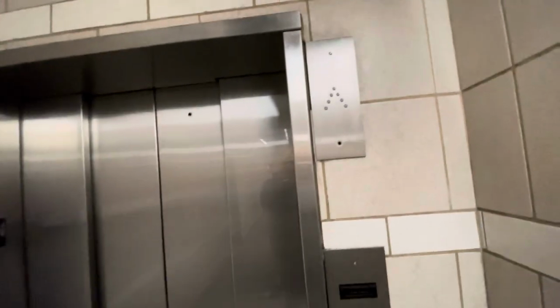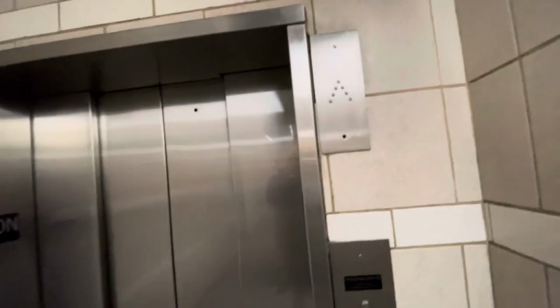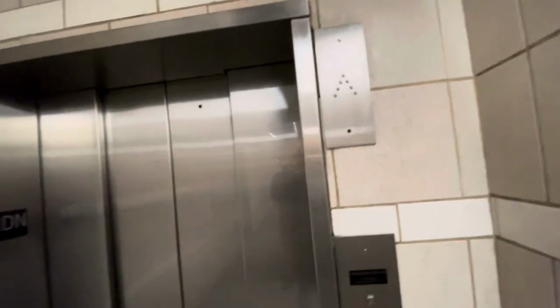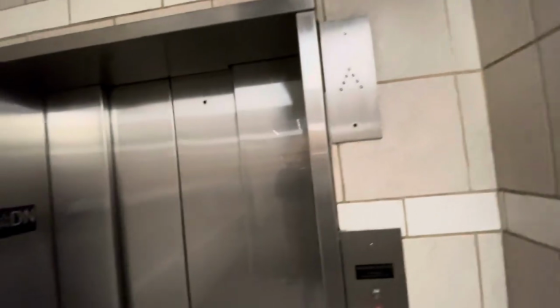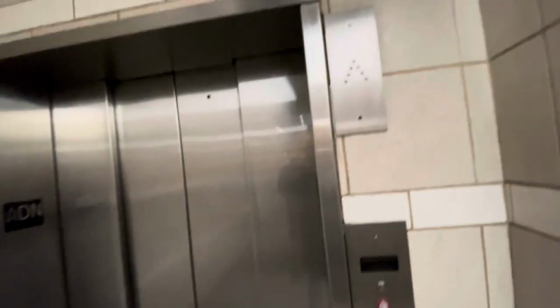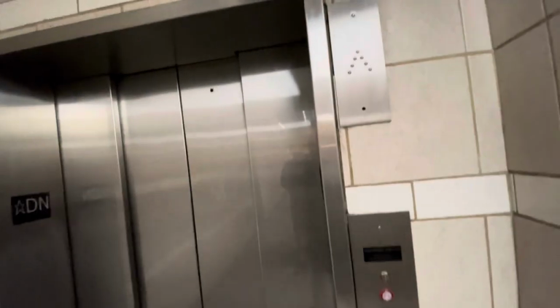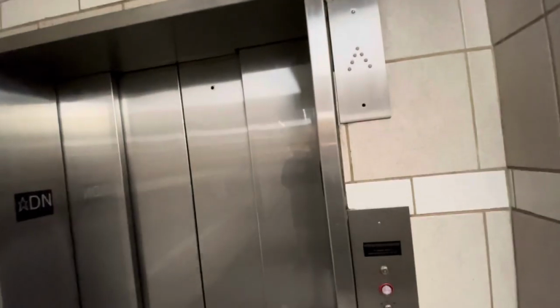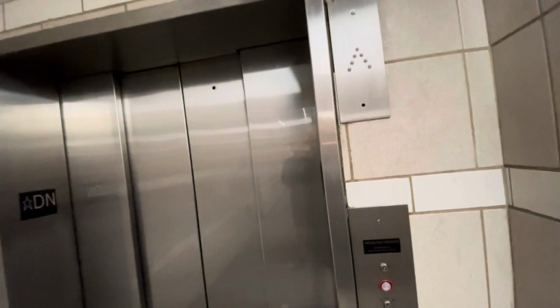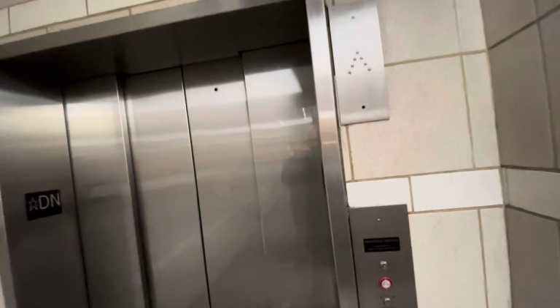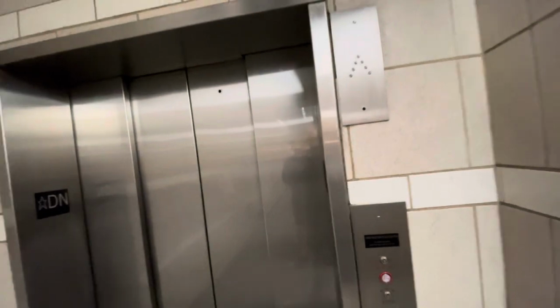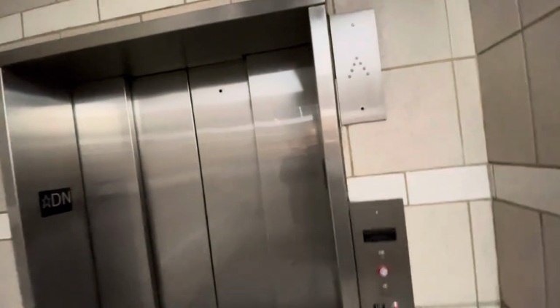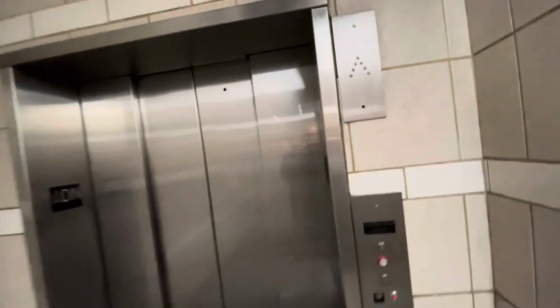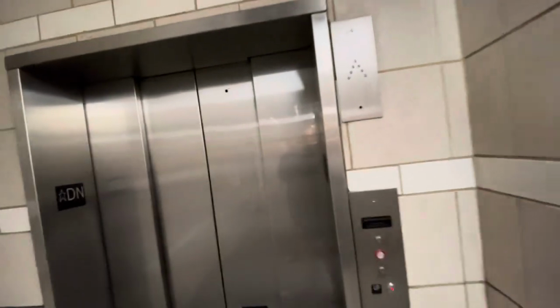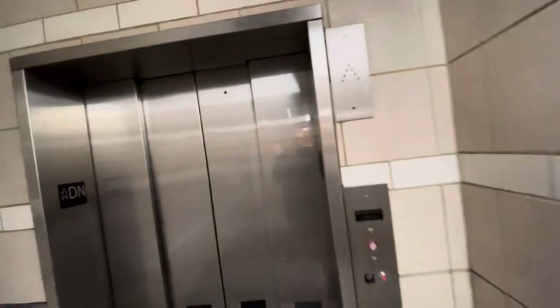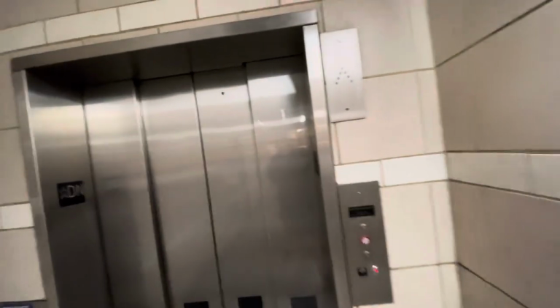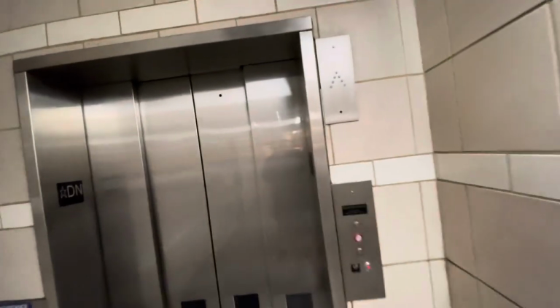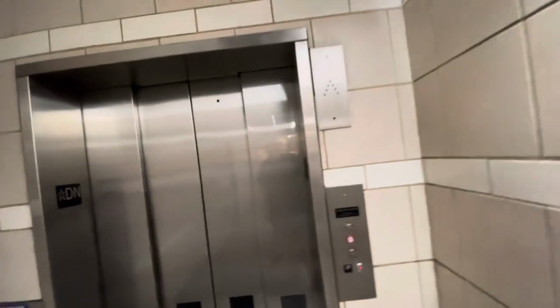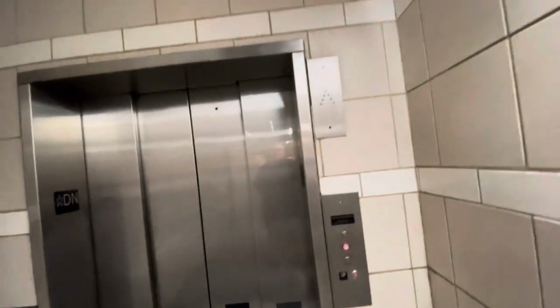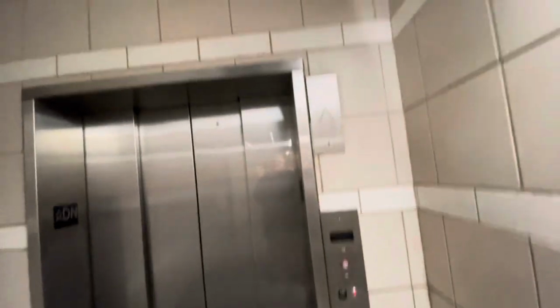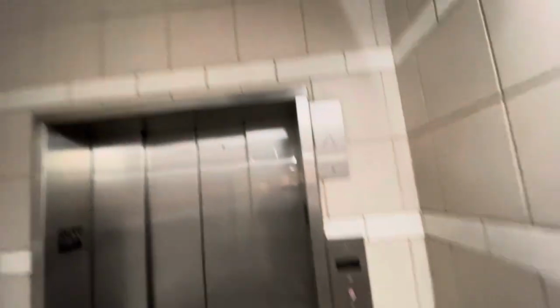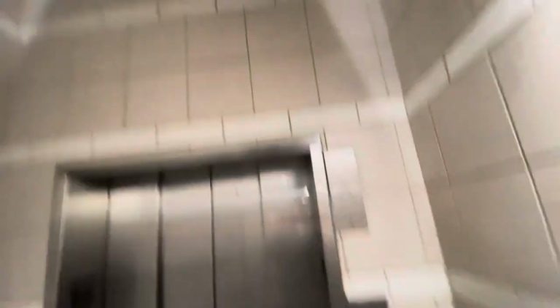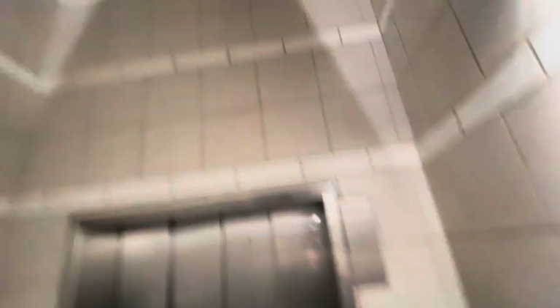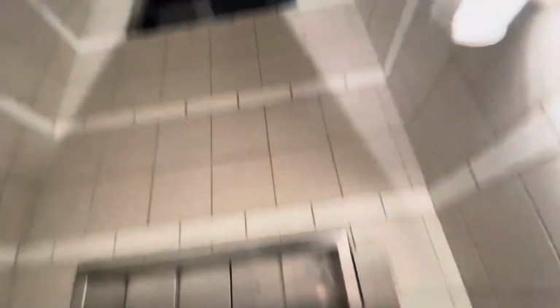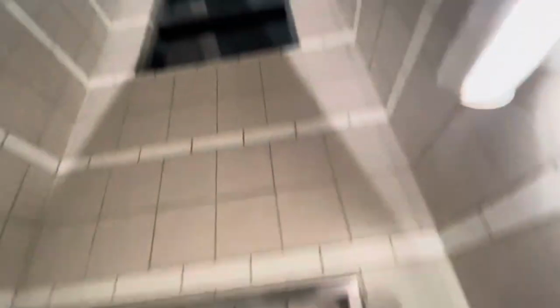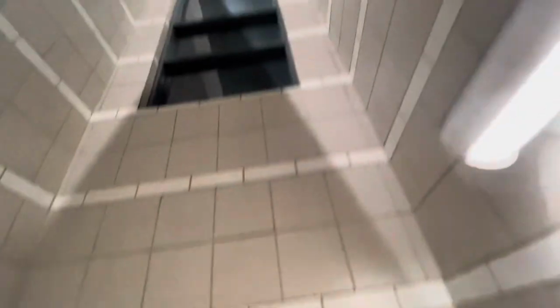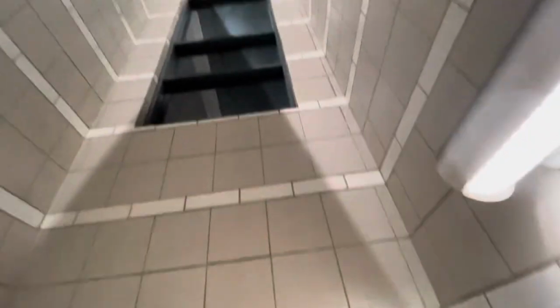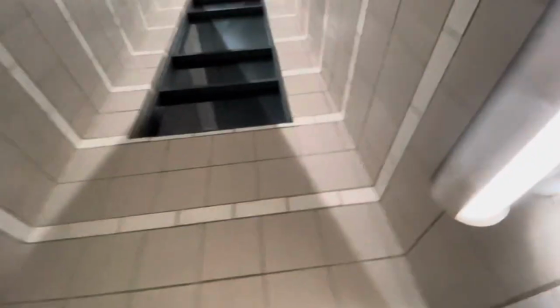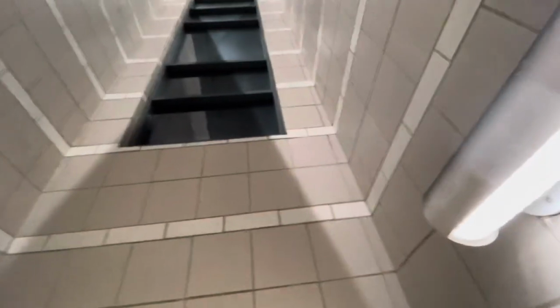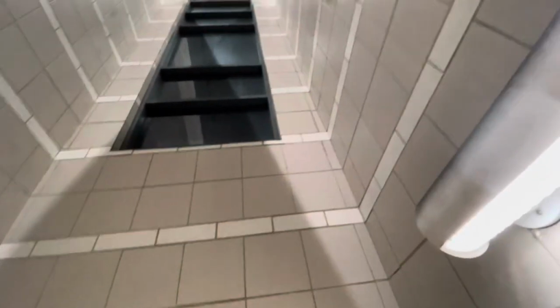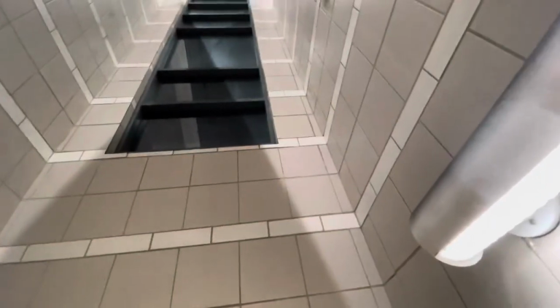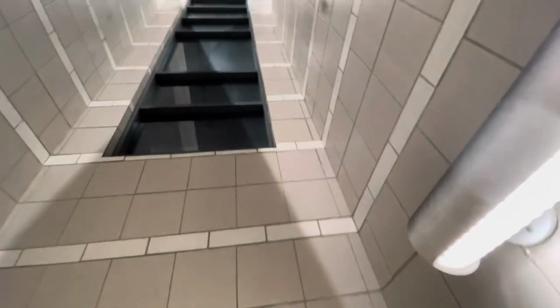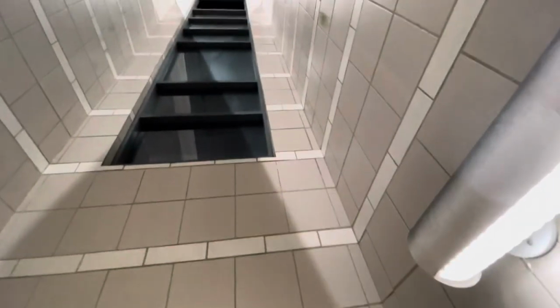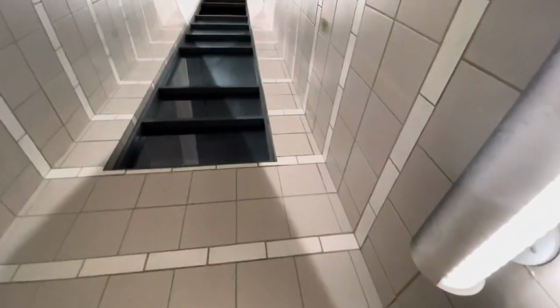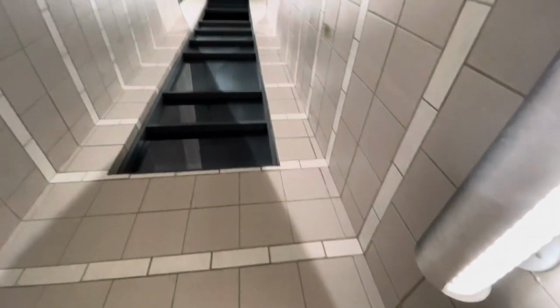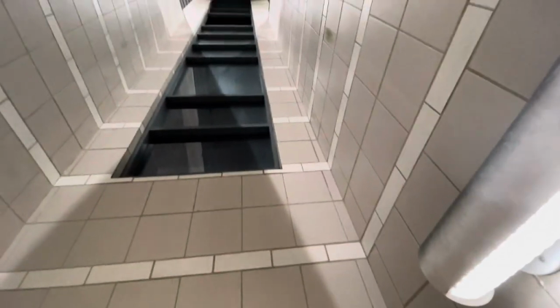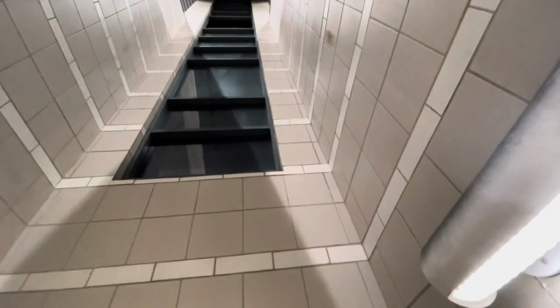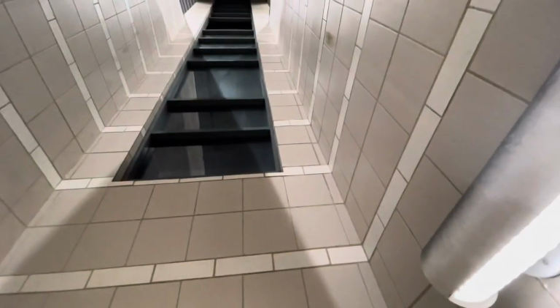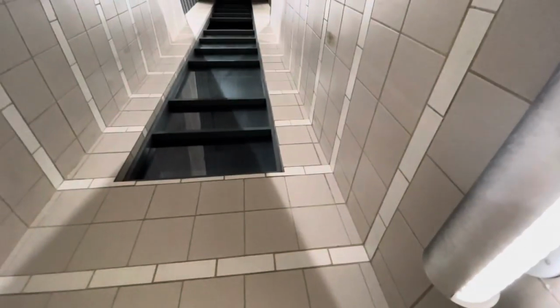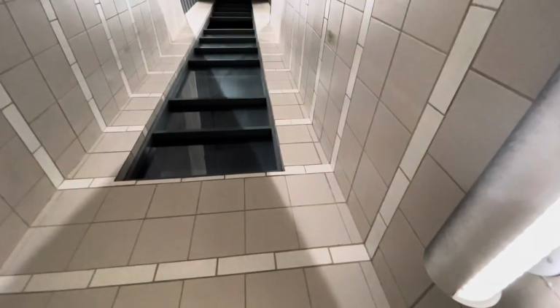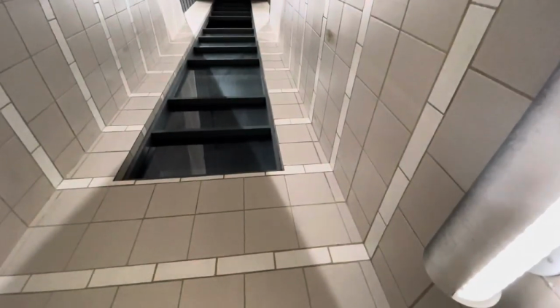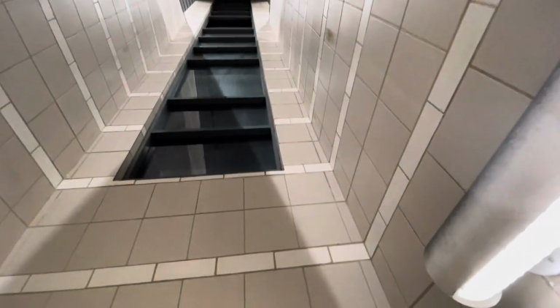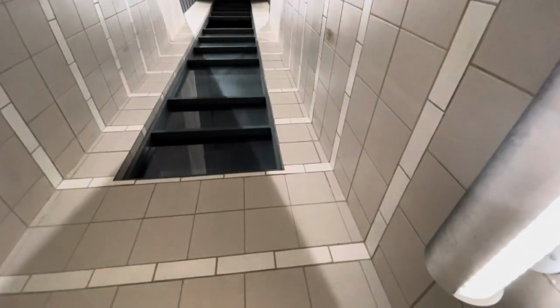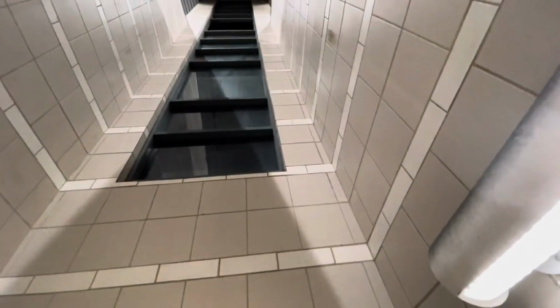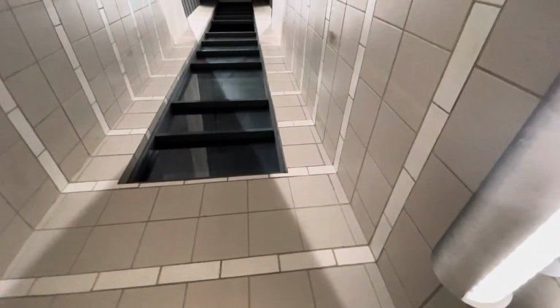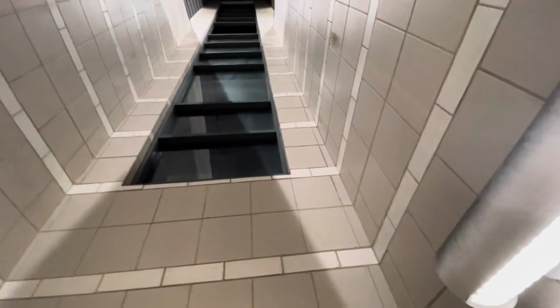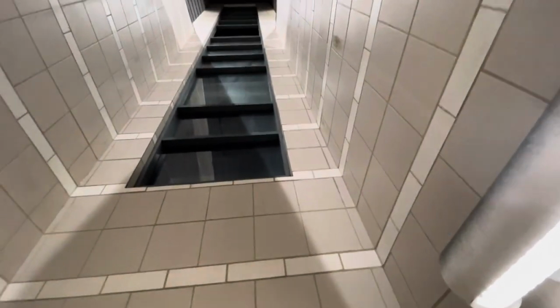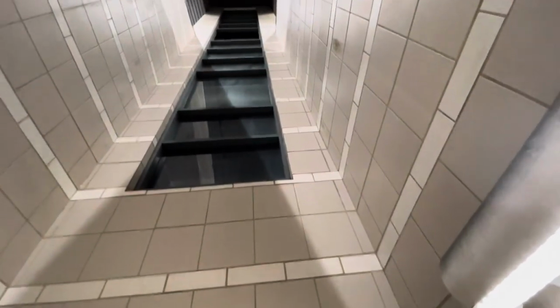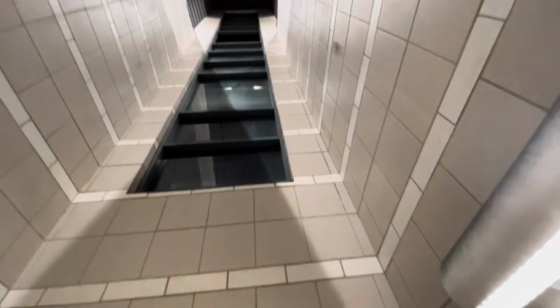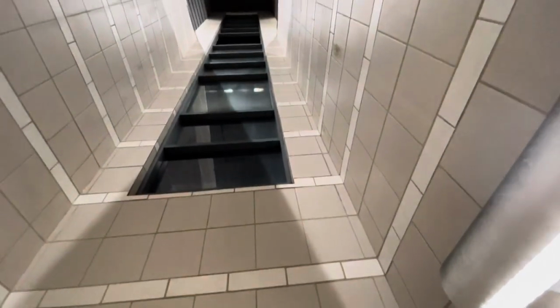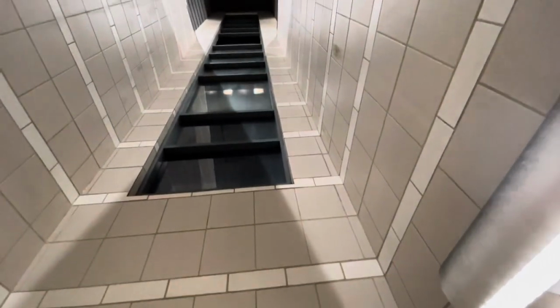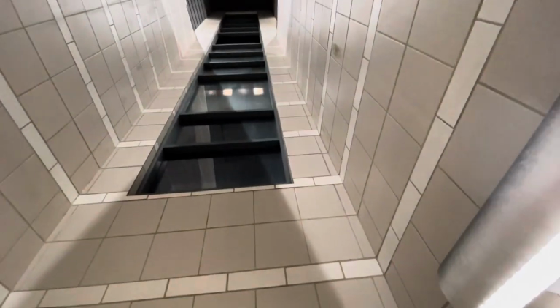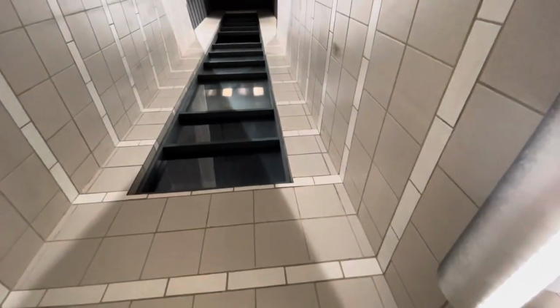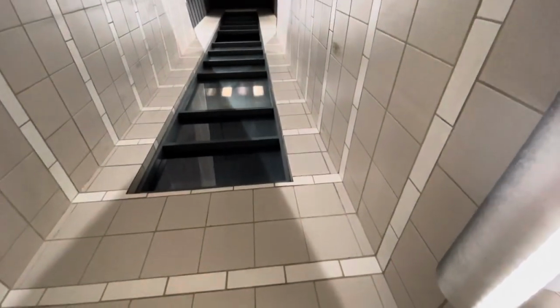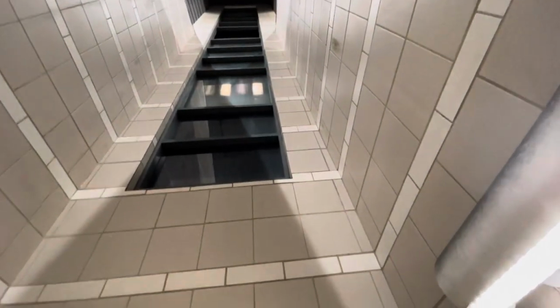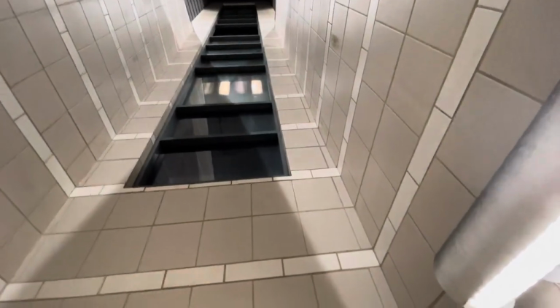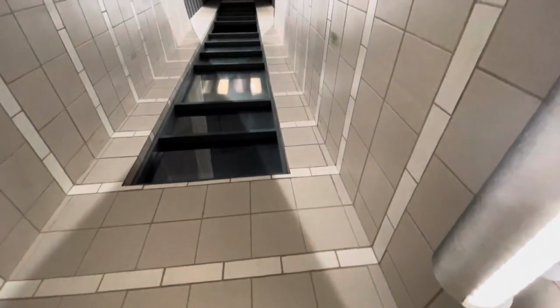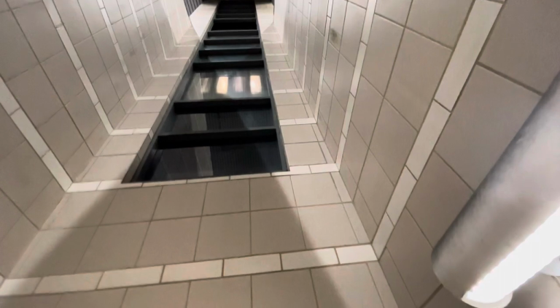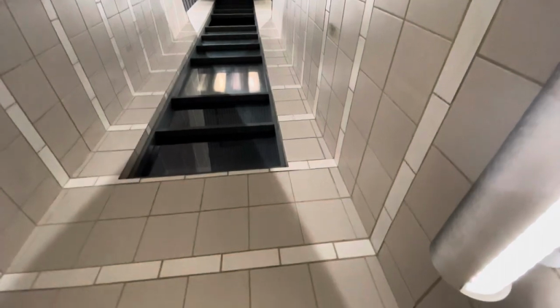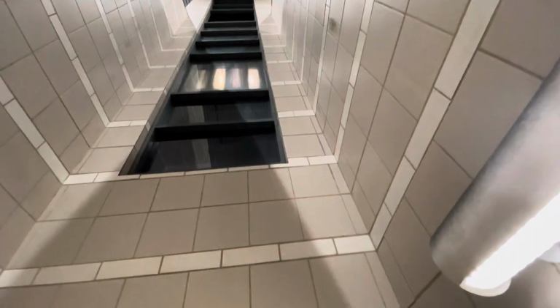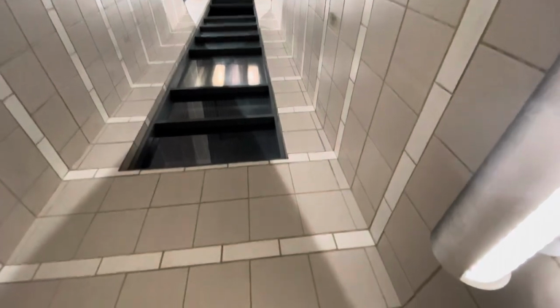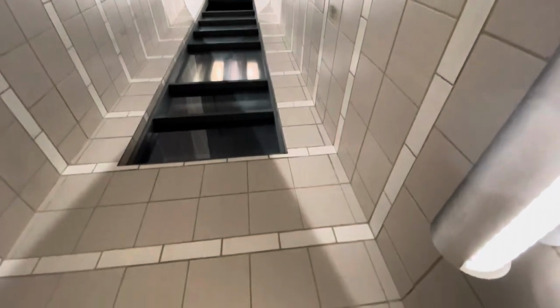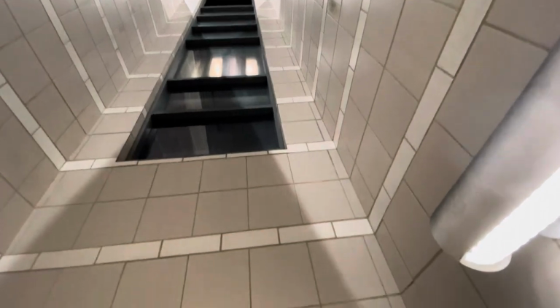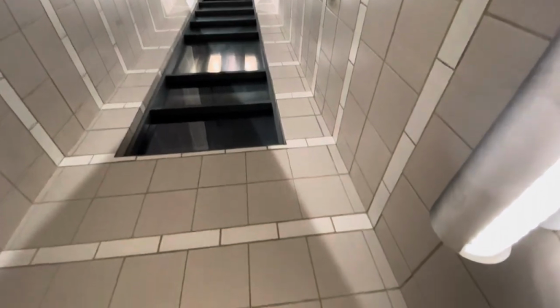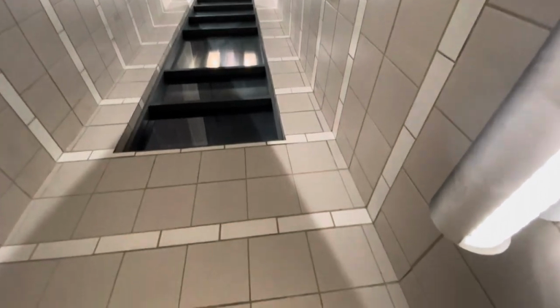This is a Montgomery County elevator from 2000, modernized by Oracle. You can see the elevator coming down.